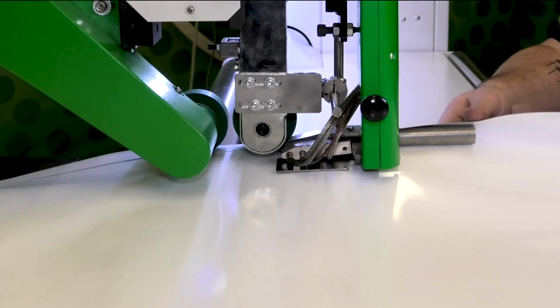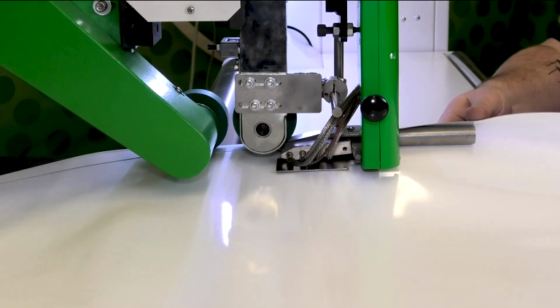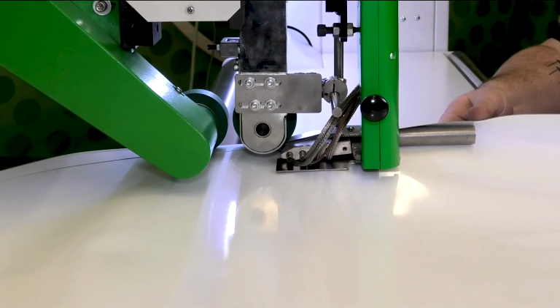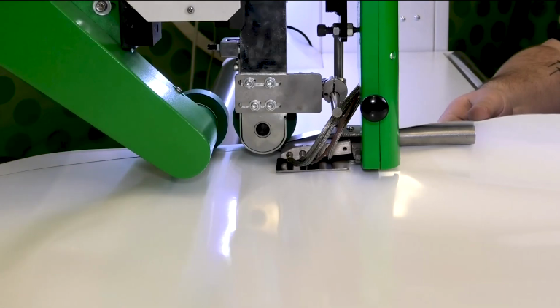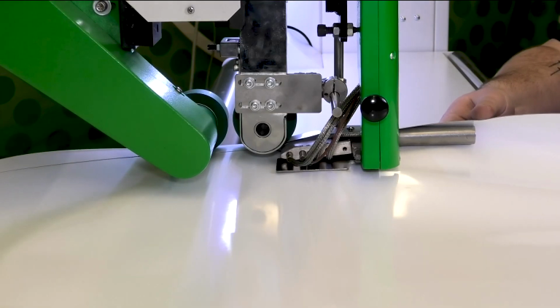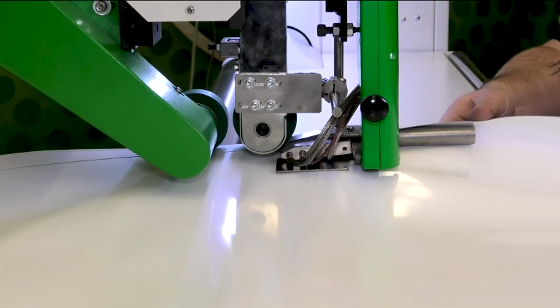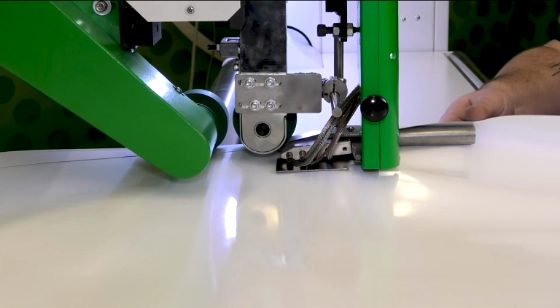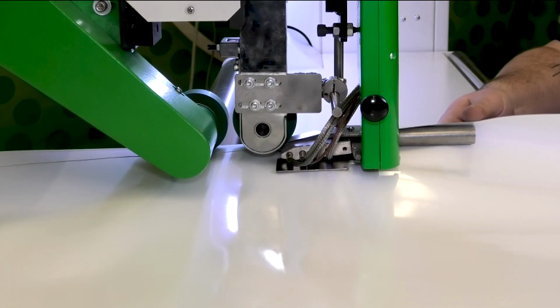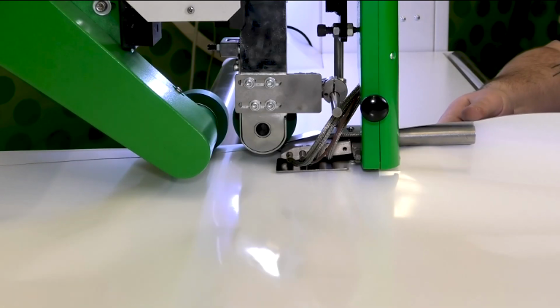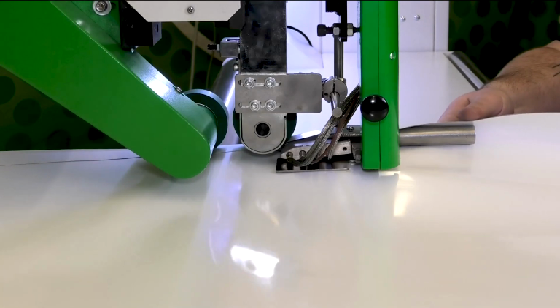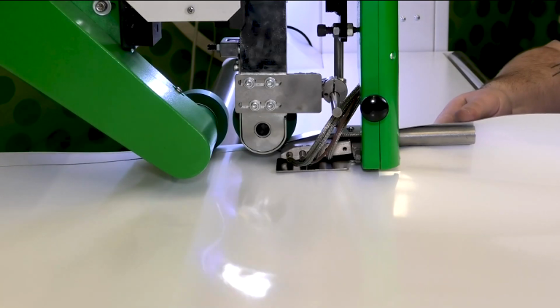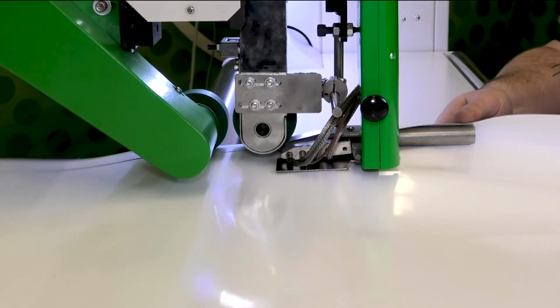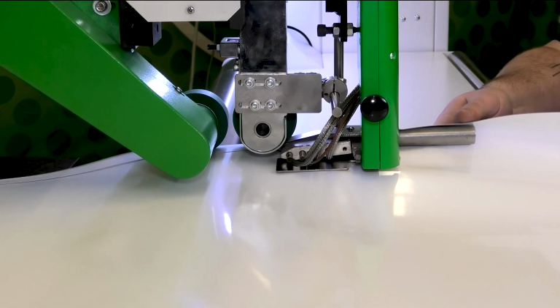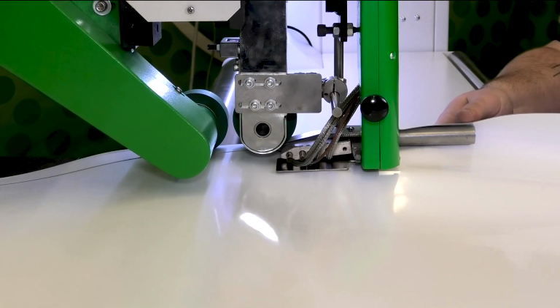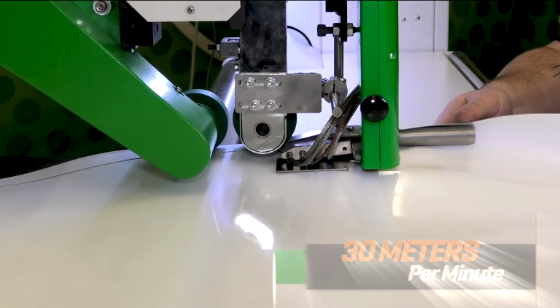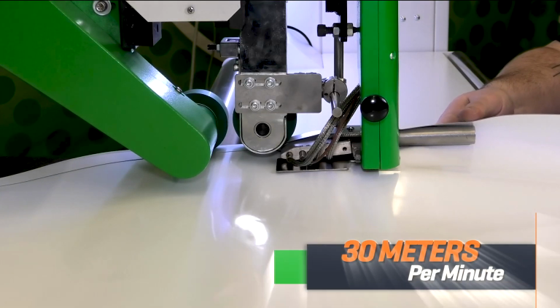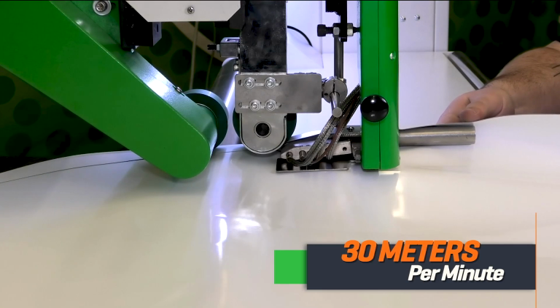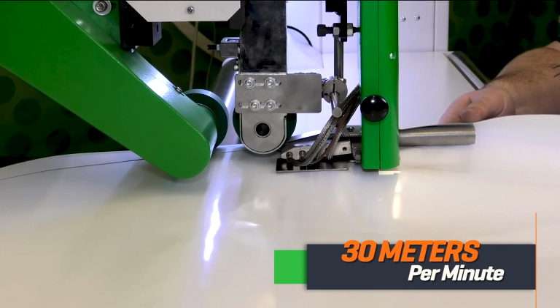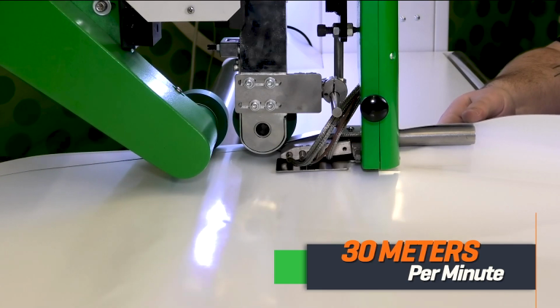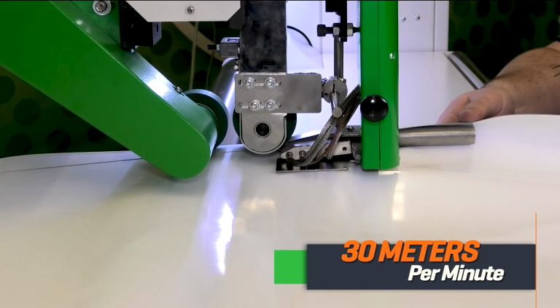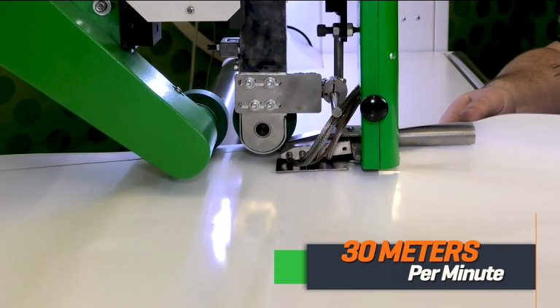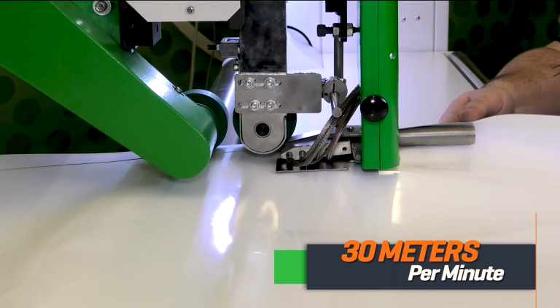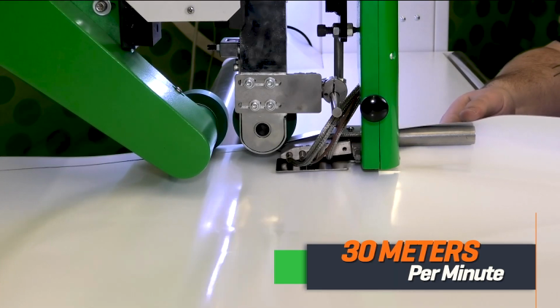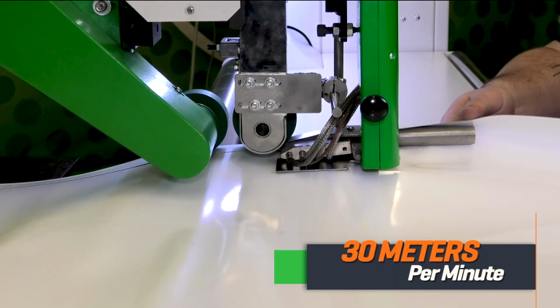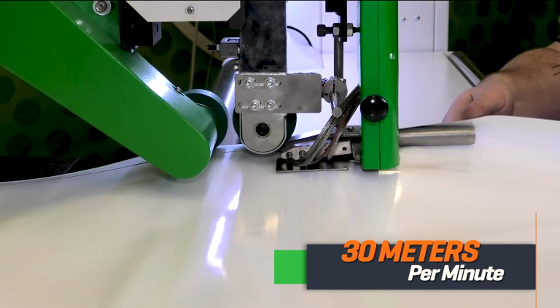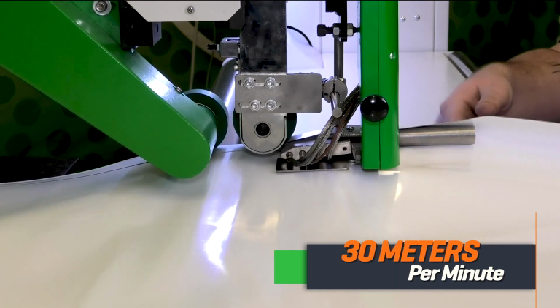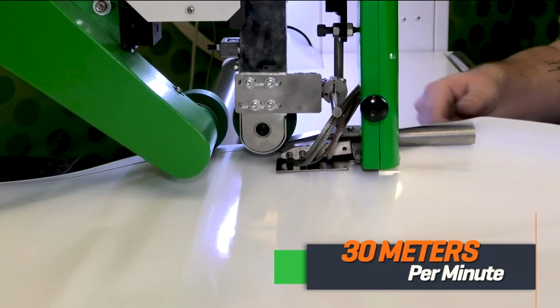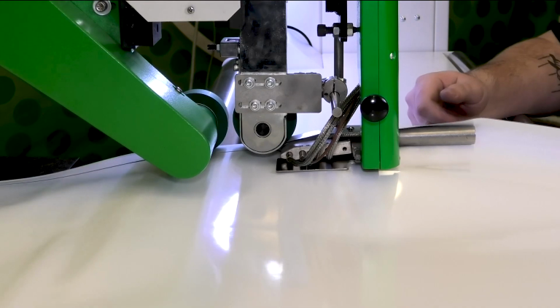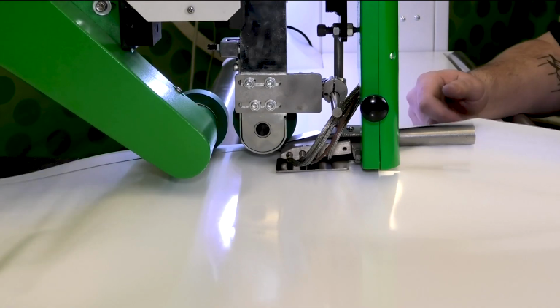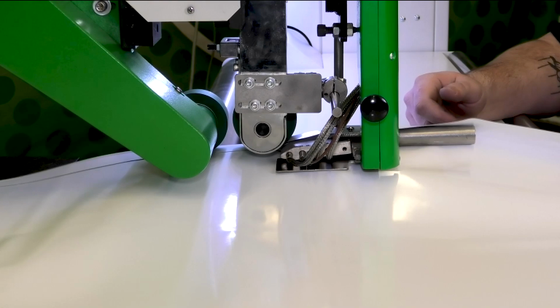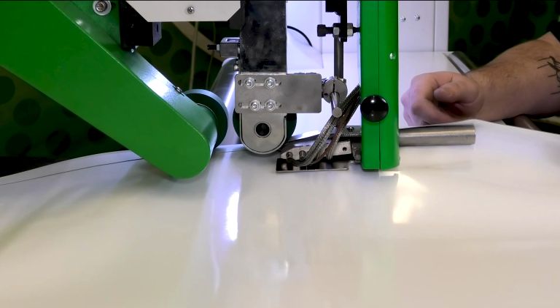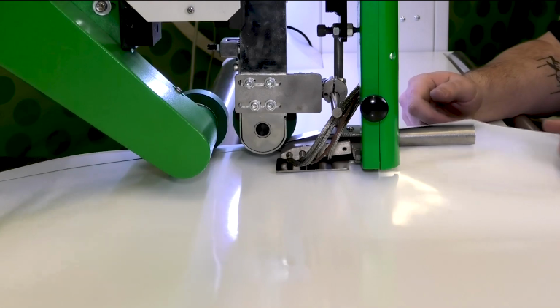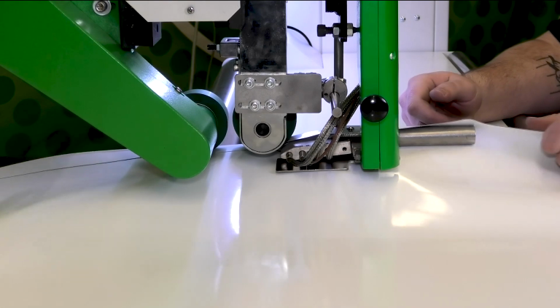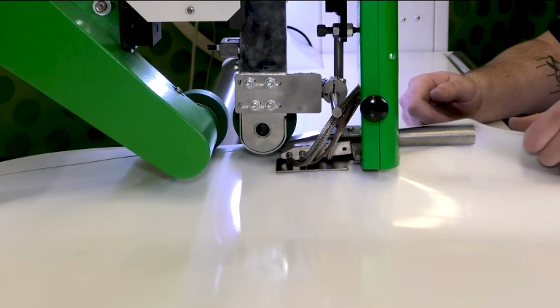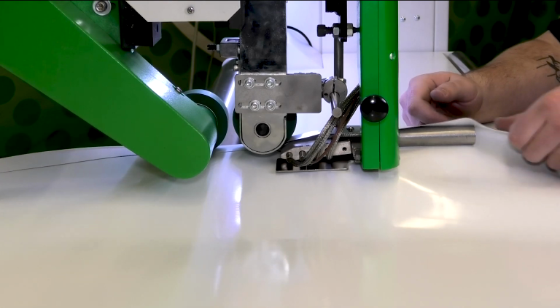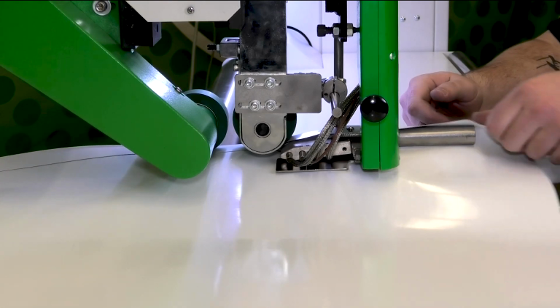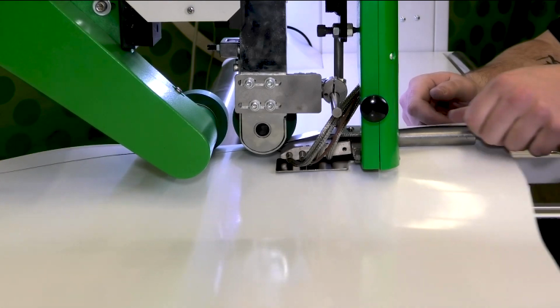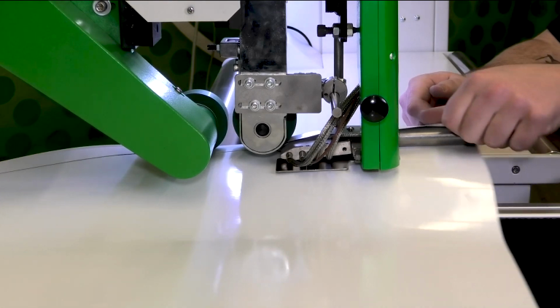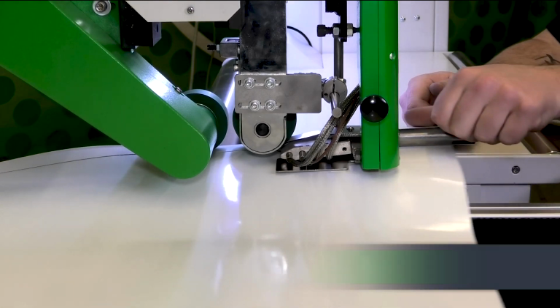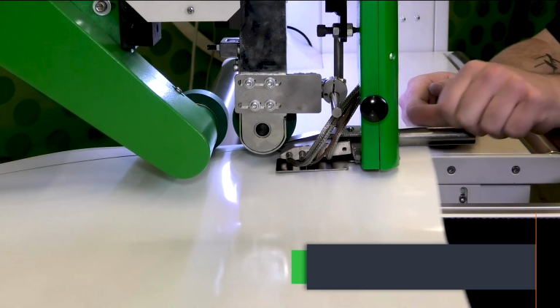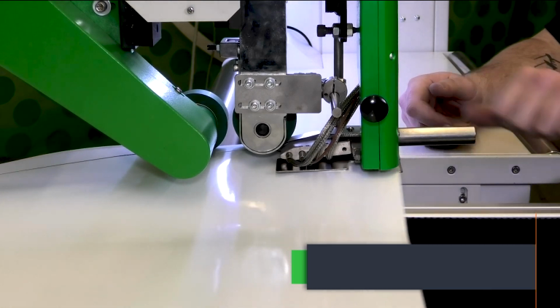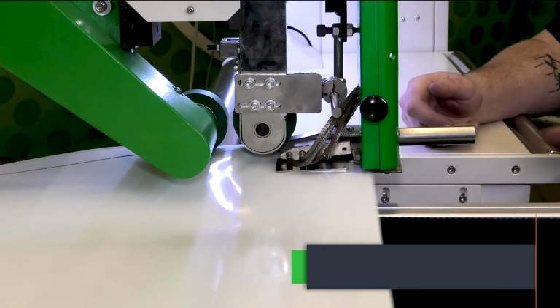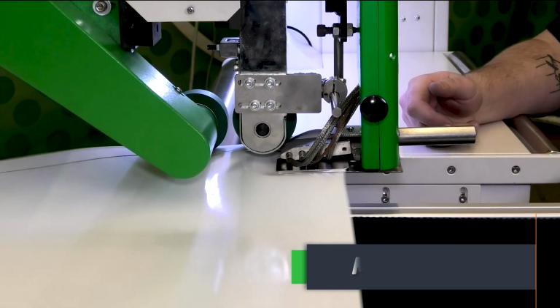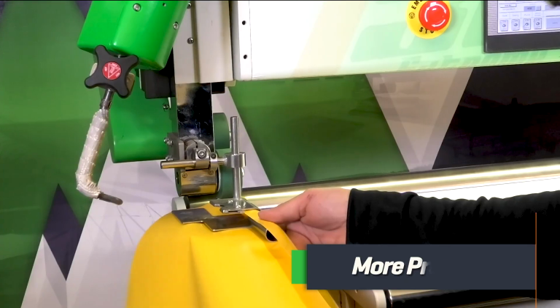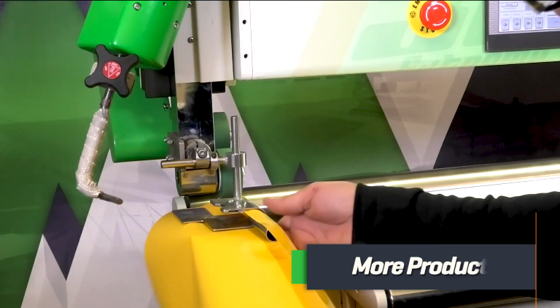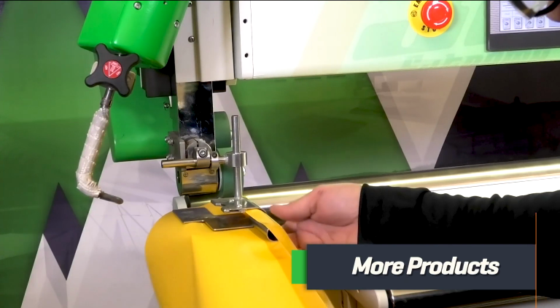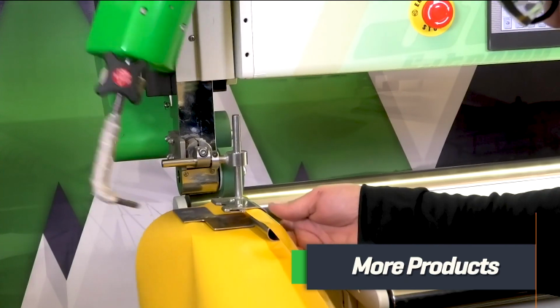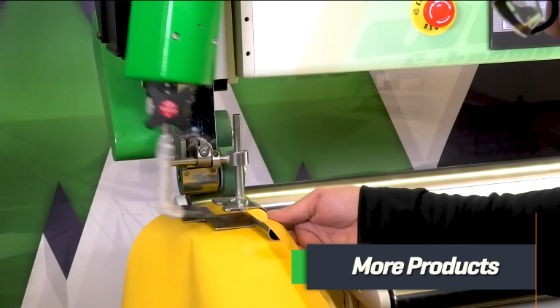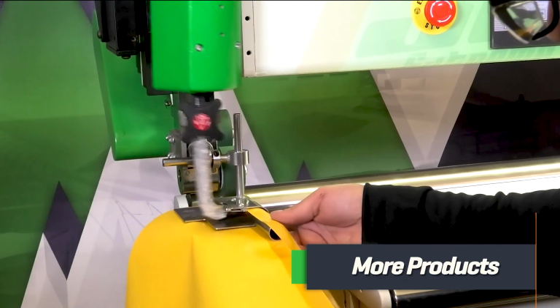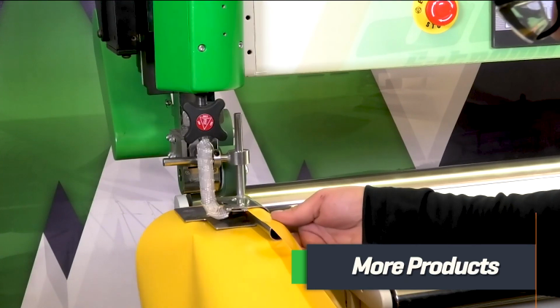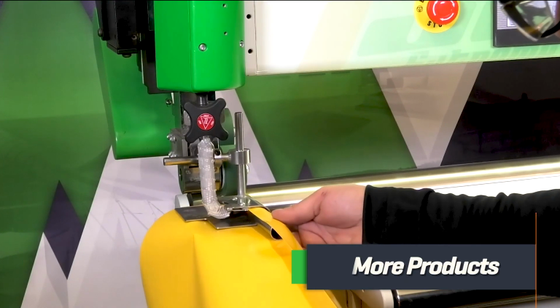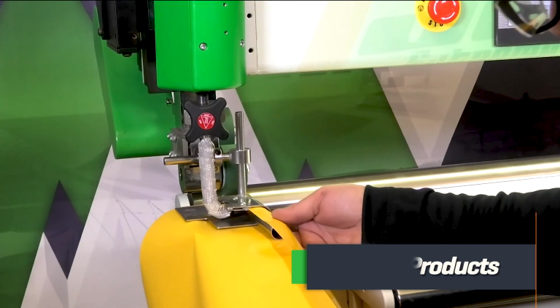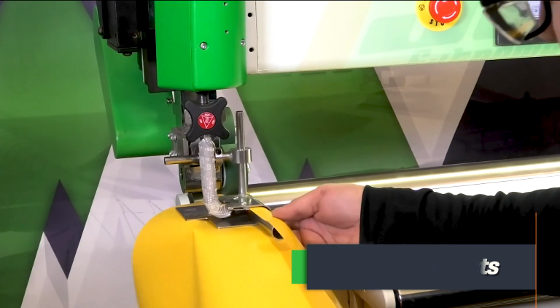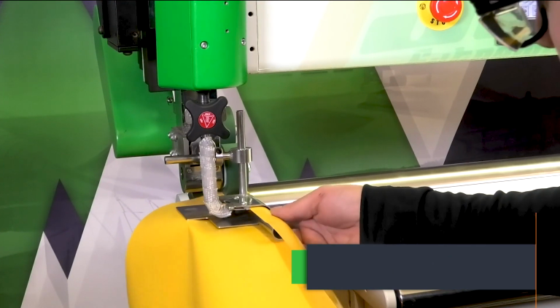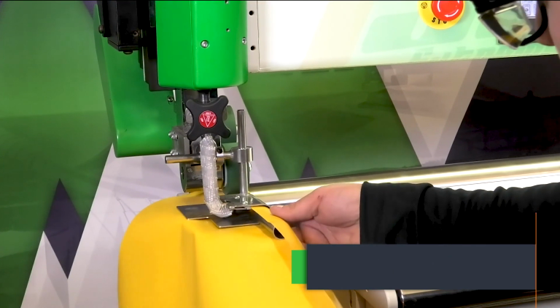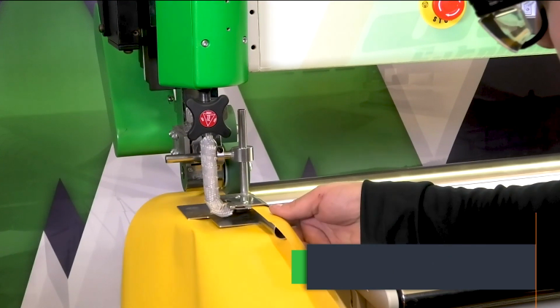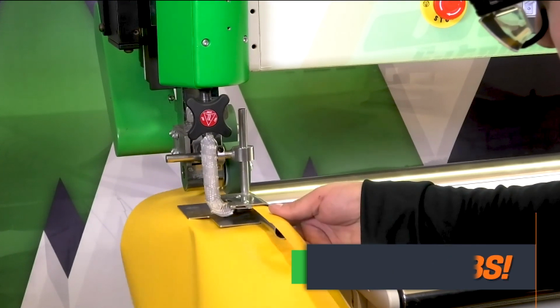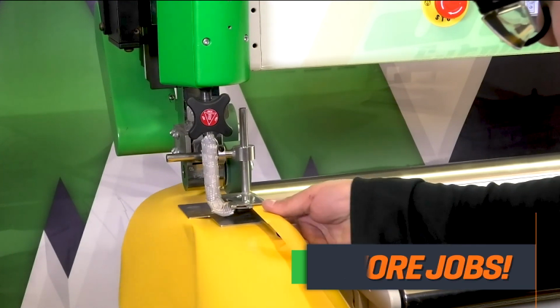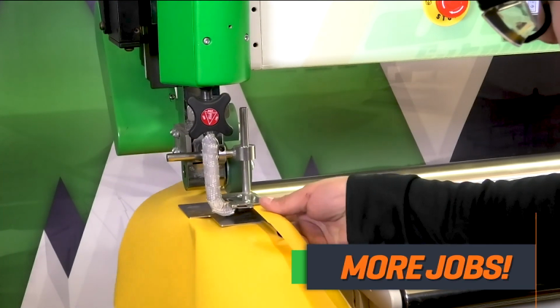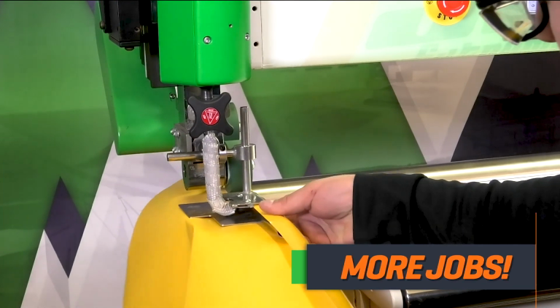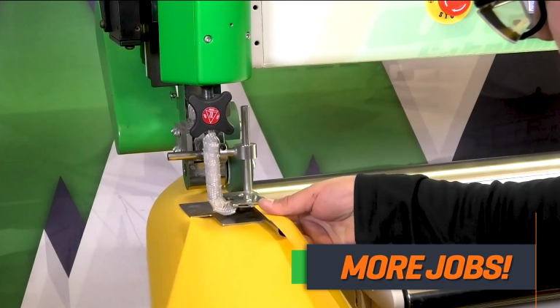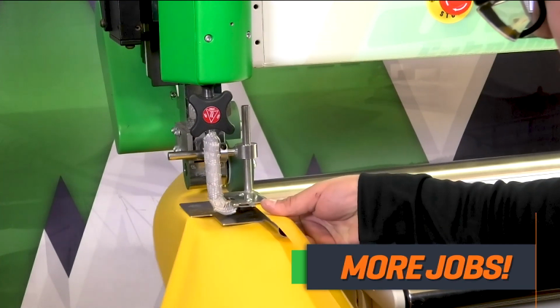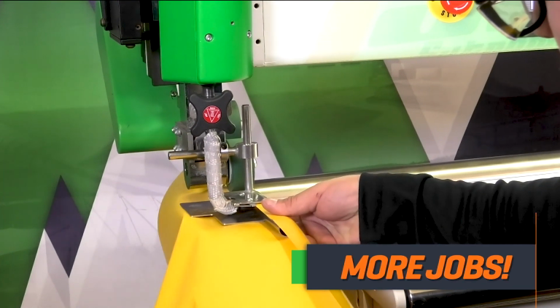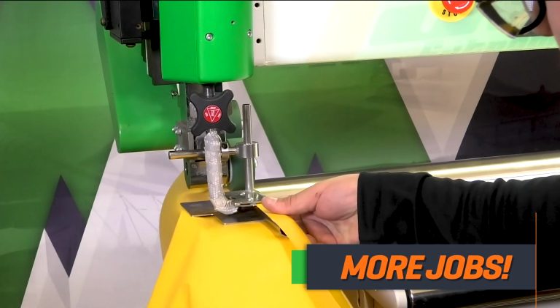With speeds up to 30 meters per minute, you will have the ability to produce more products and accept more jobs.